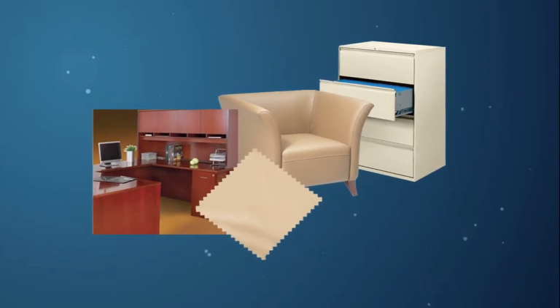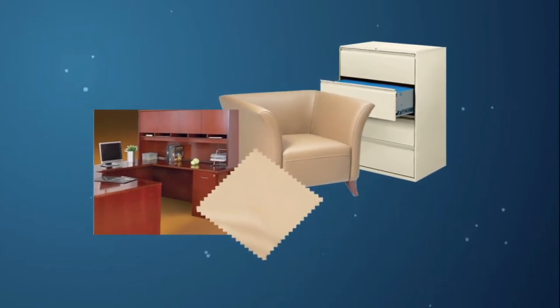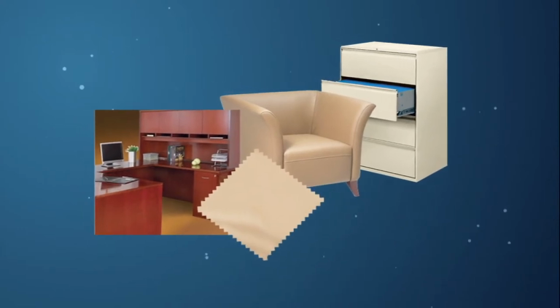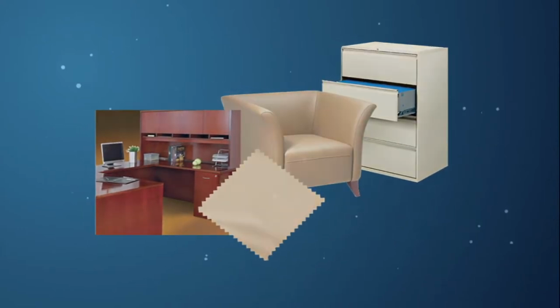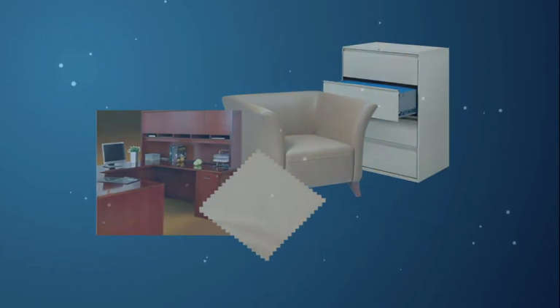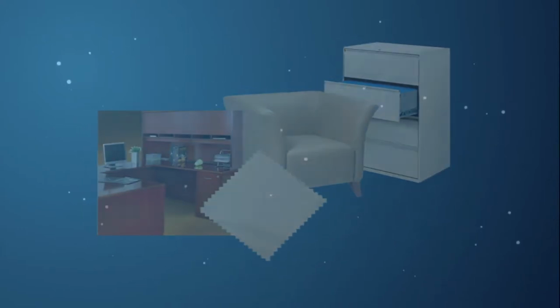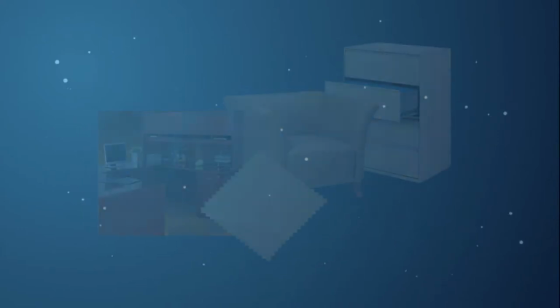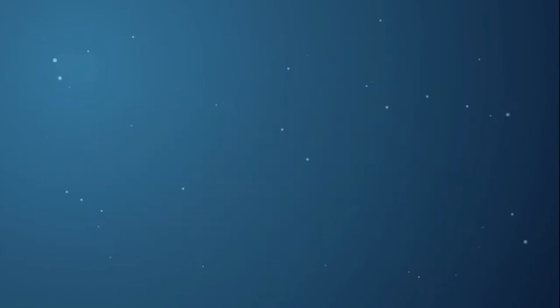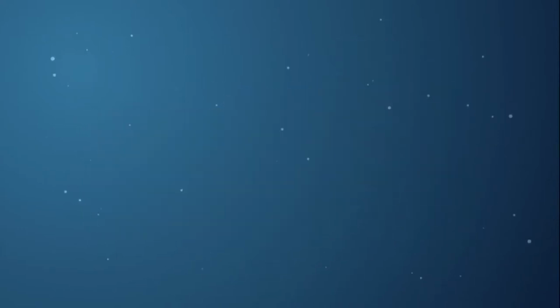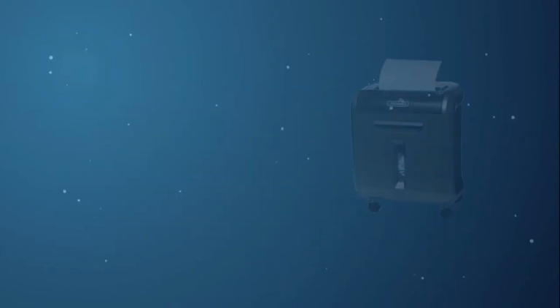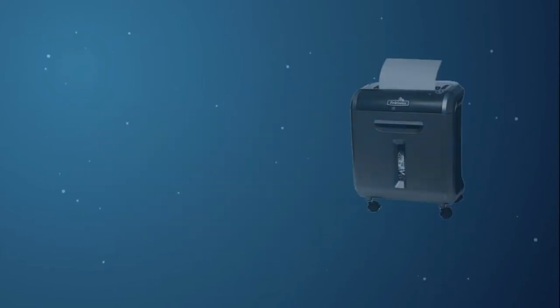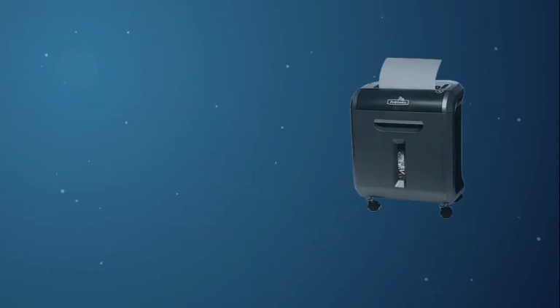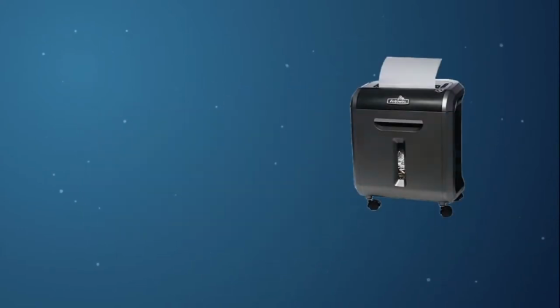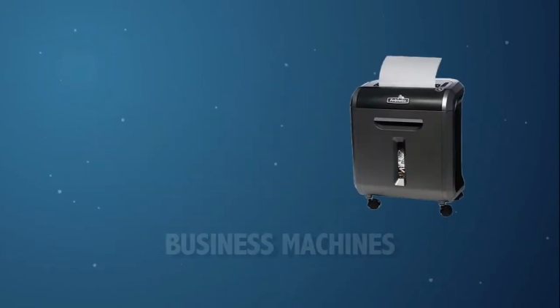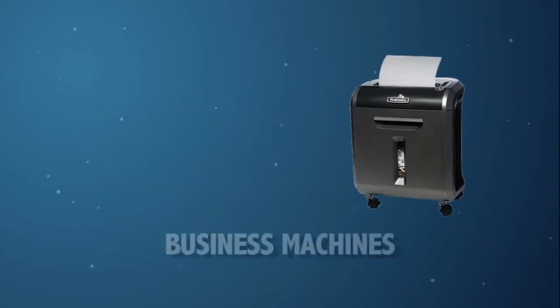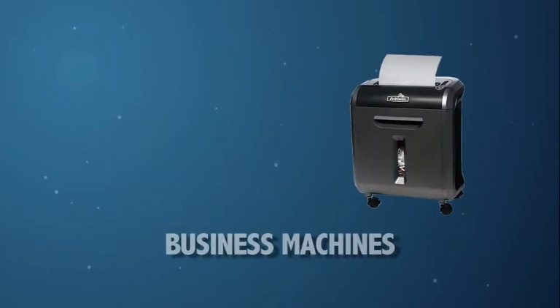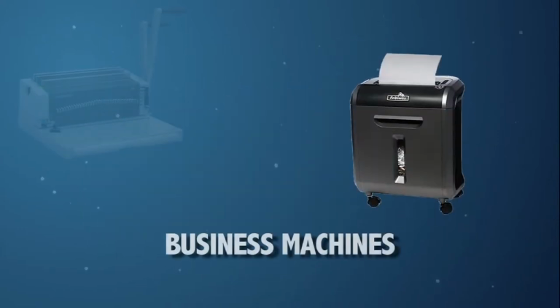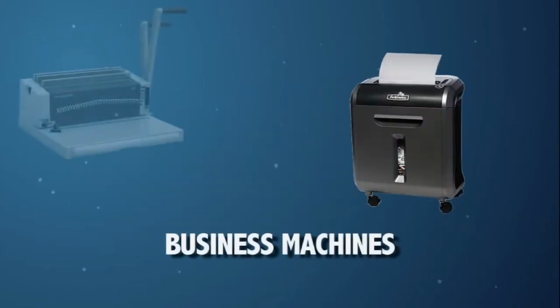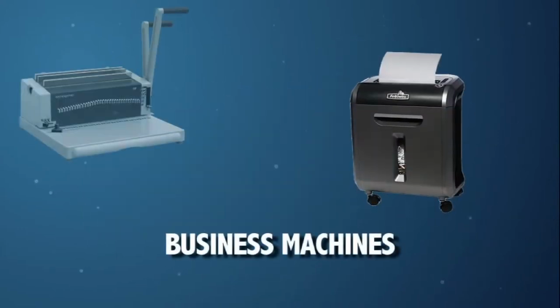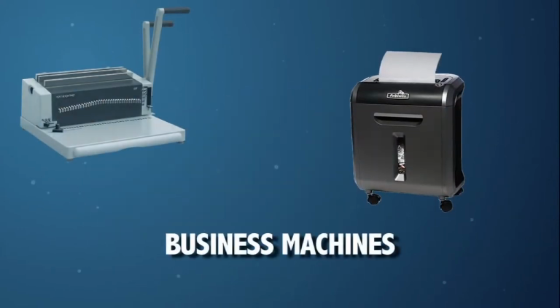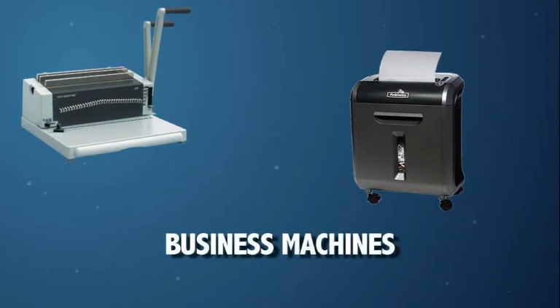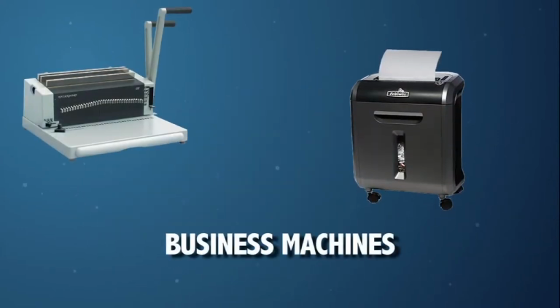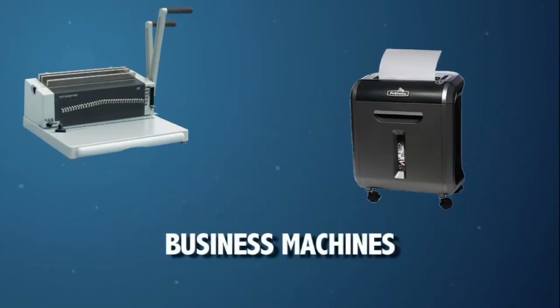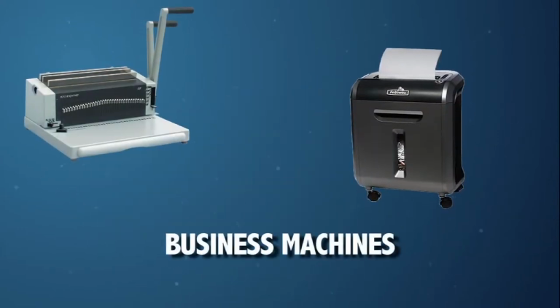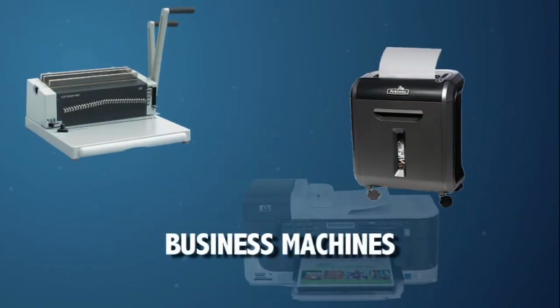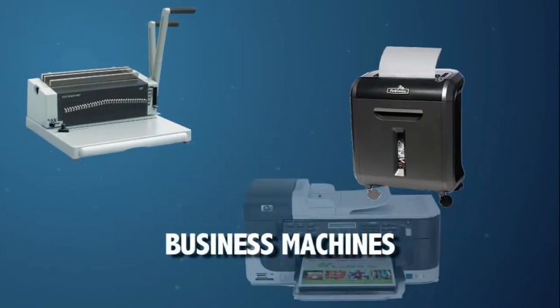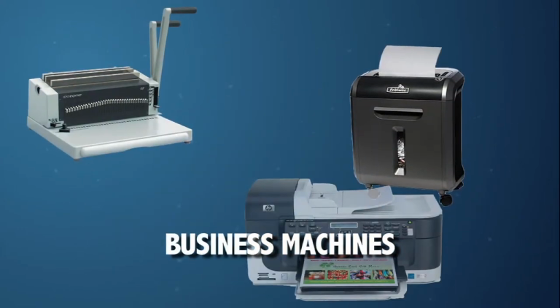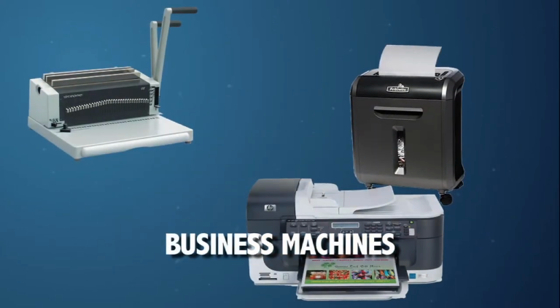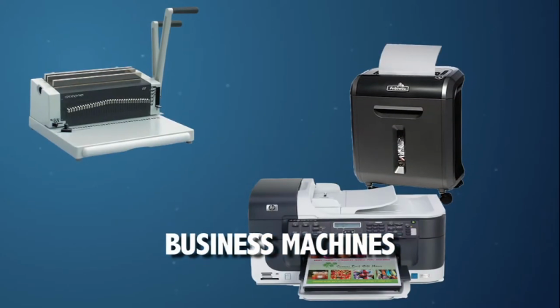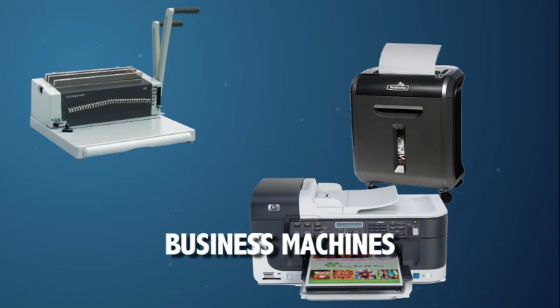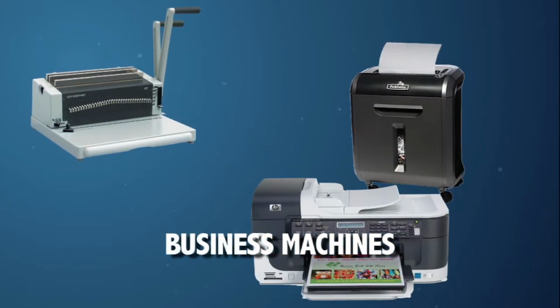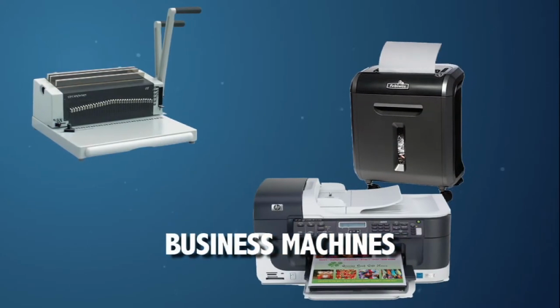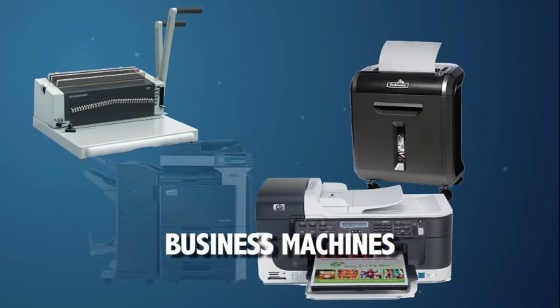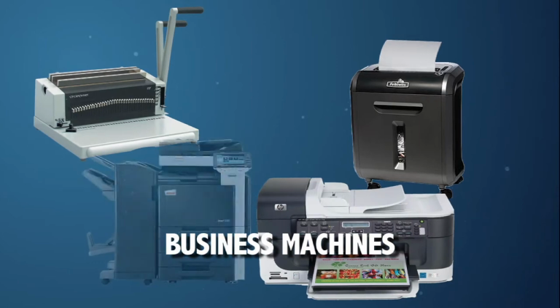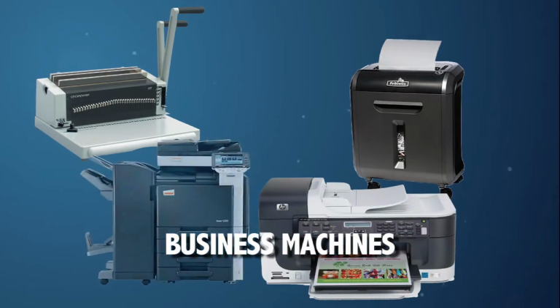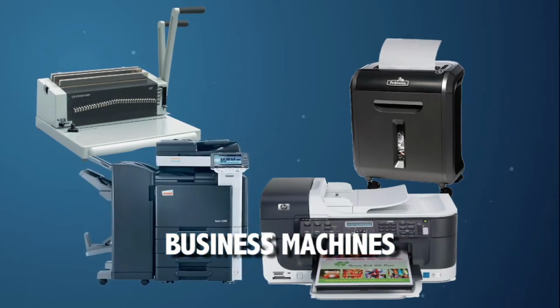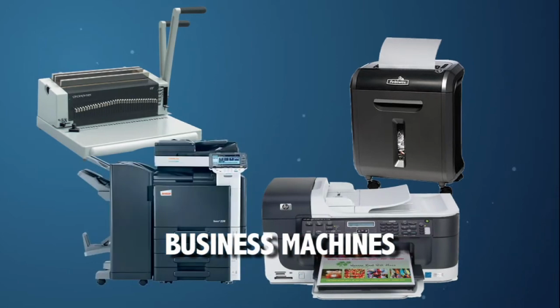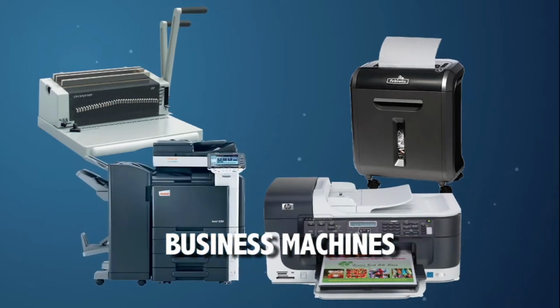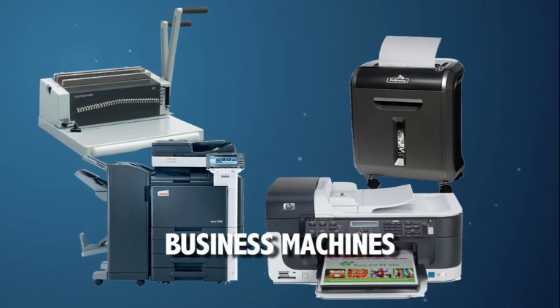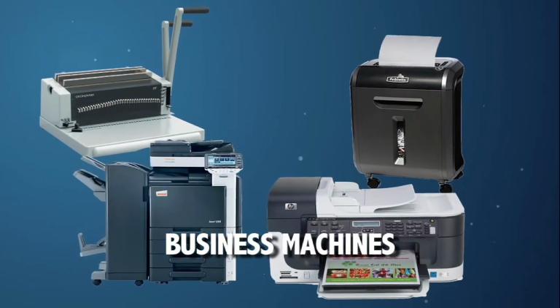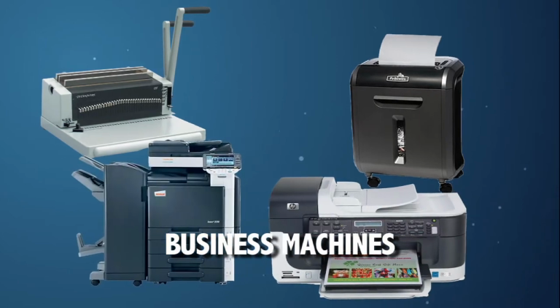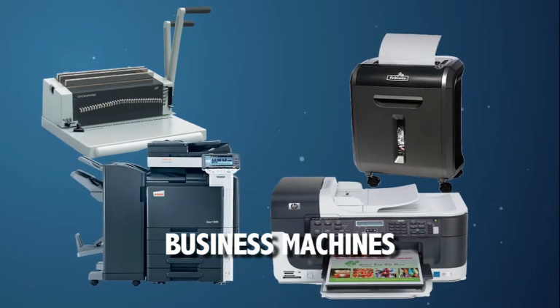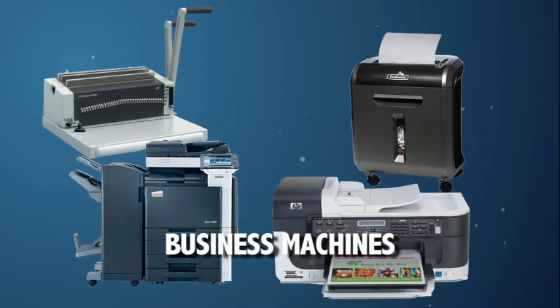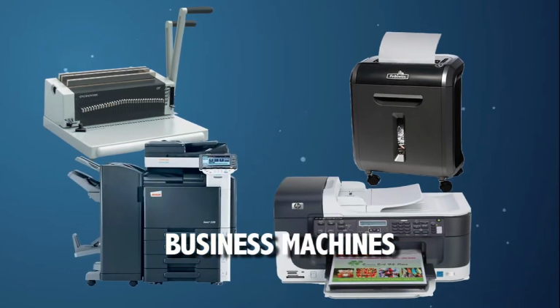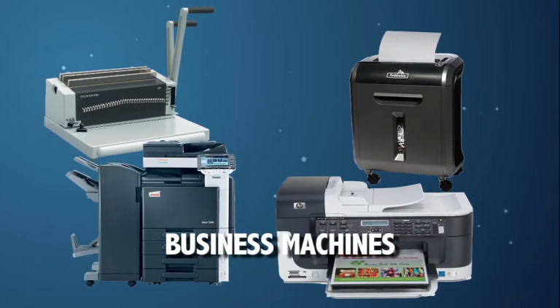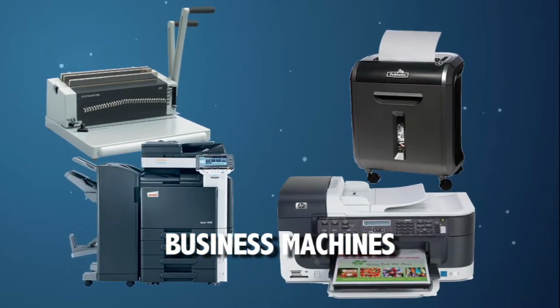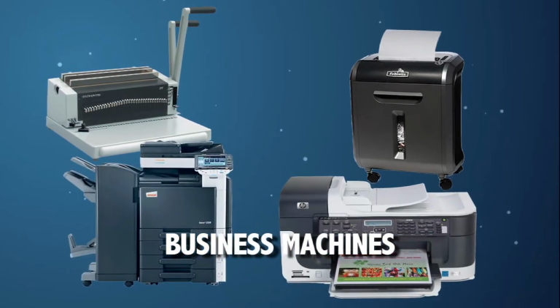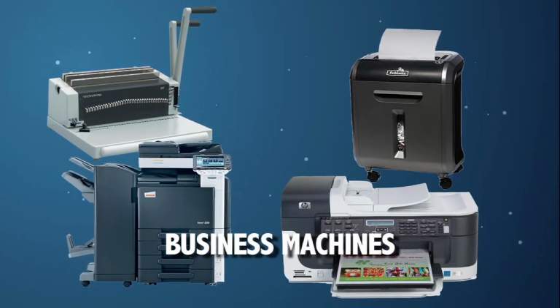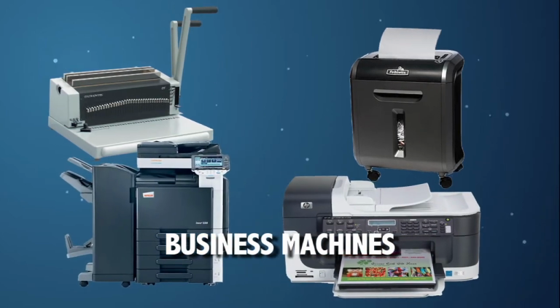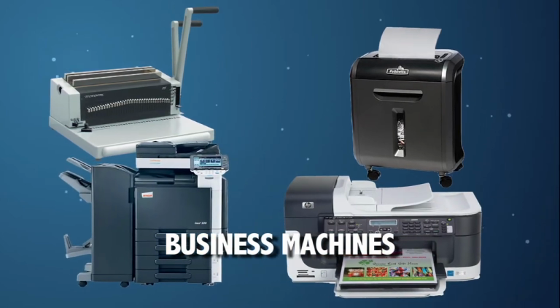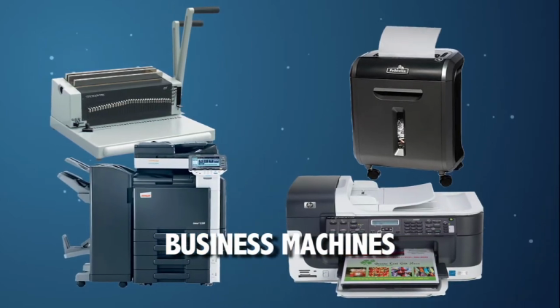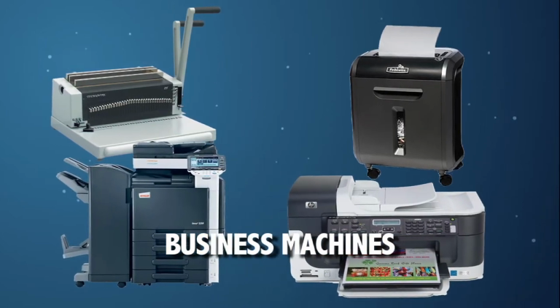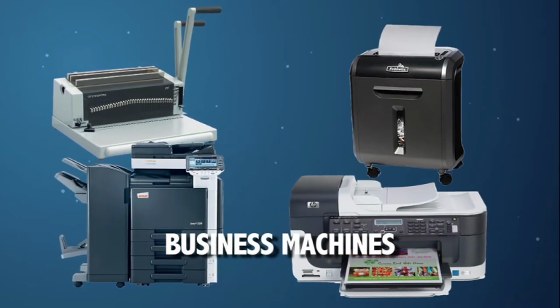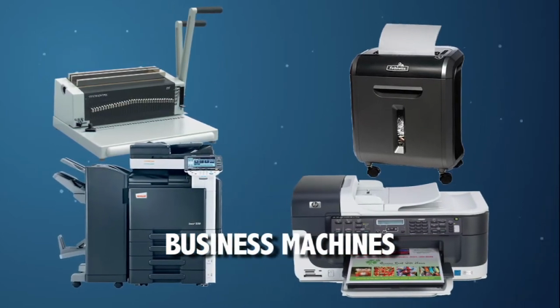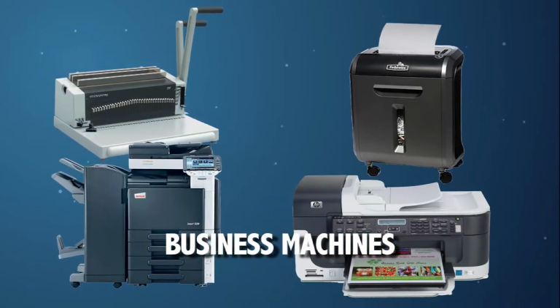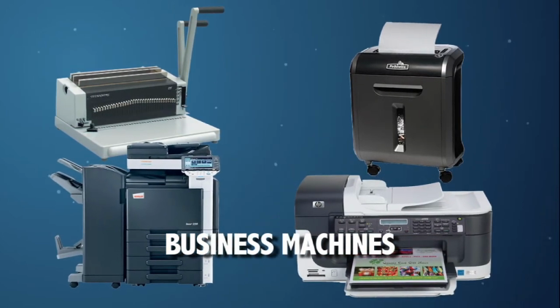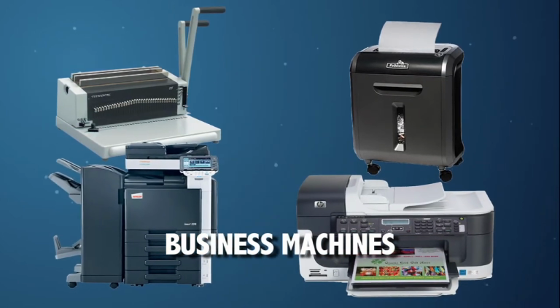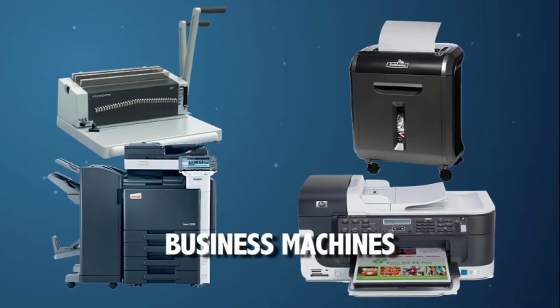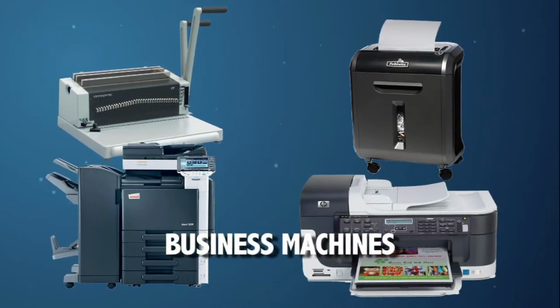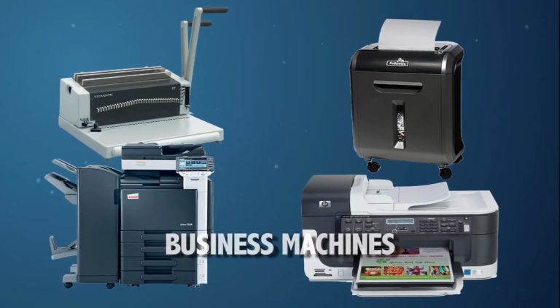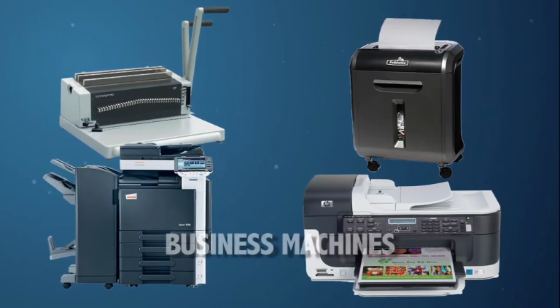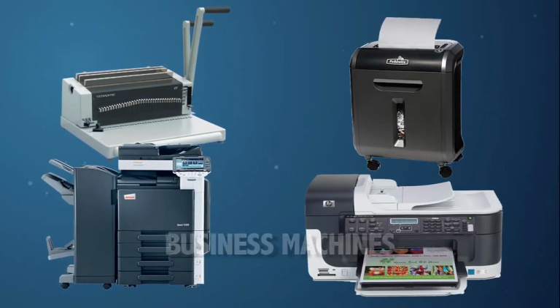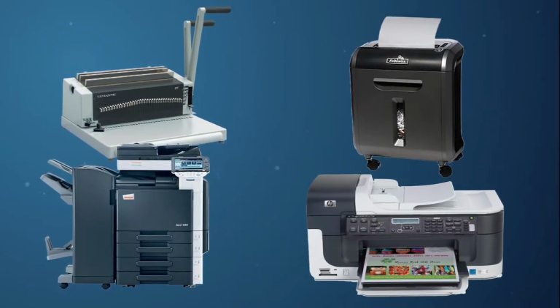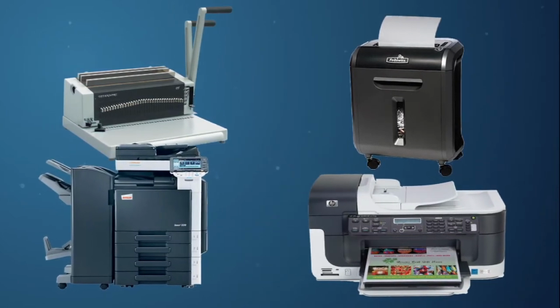We also carry shredders, binding machines, printers, and multifunction copiers, and all the associated accessory items.